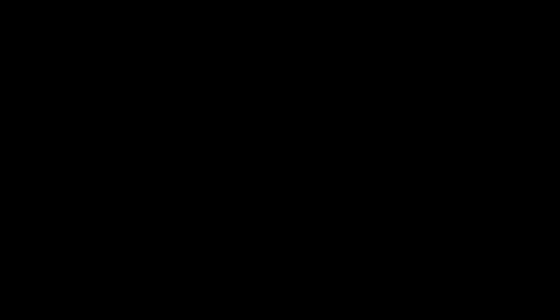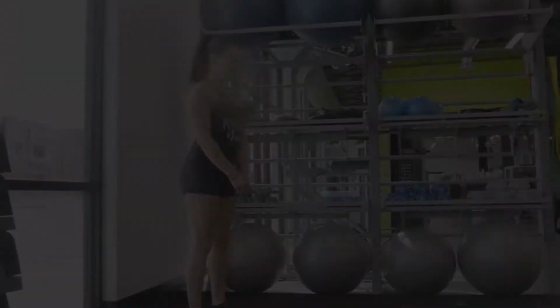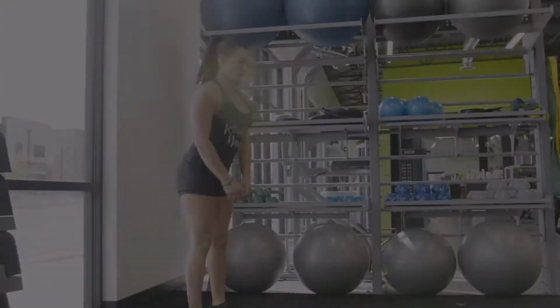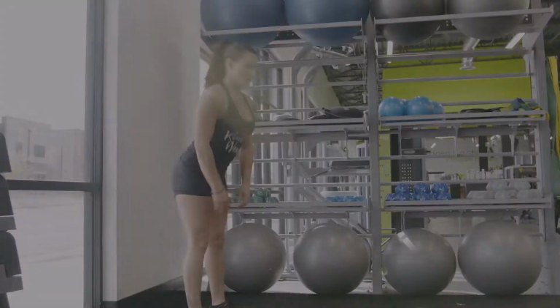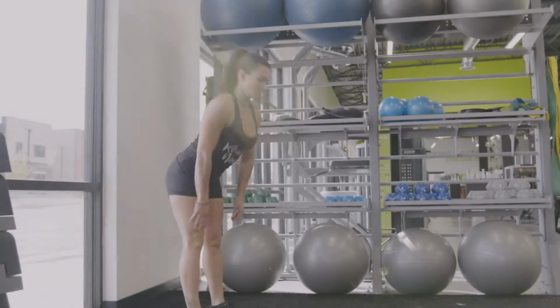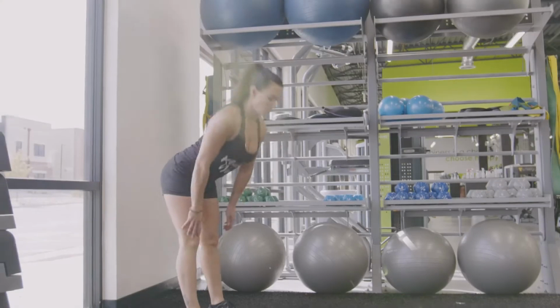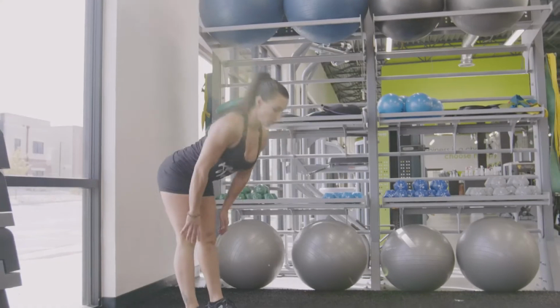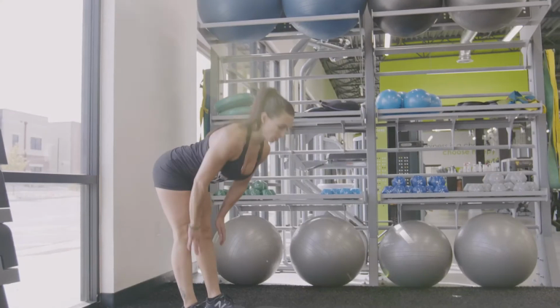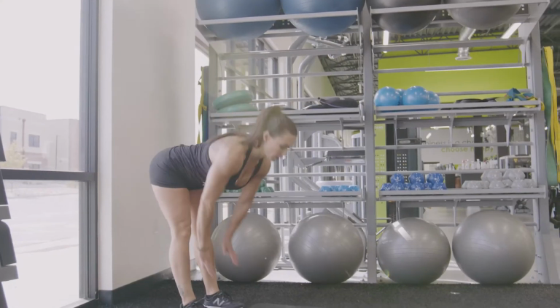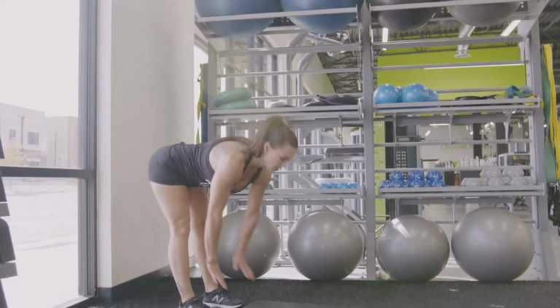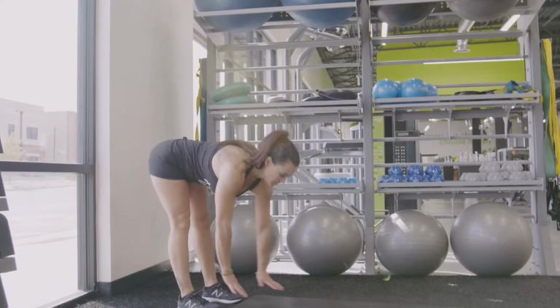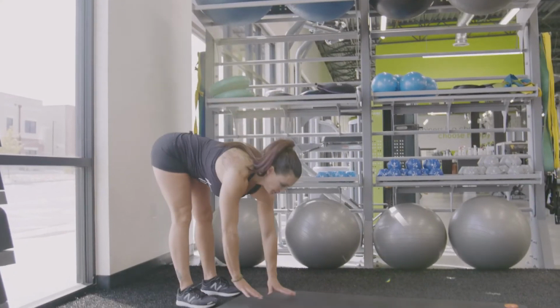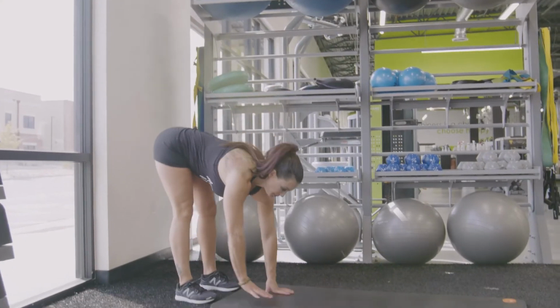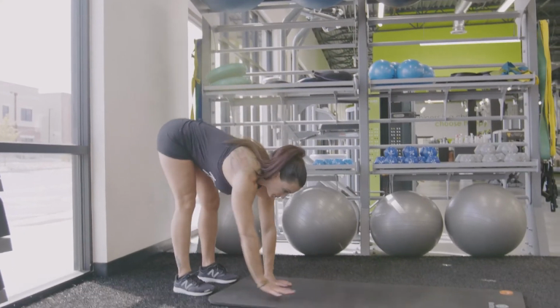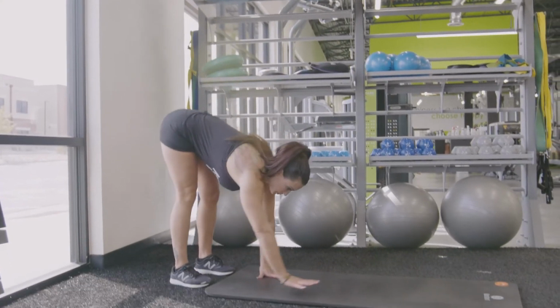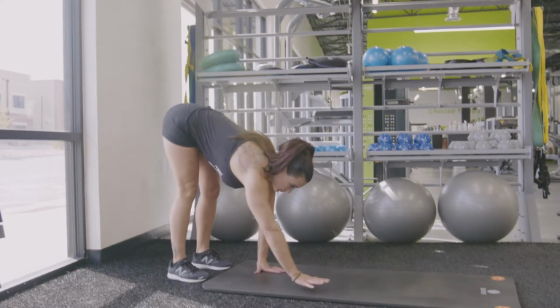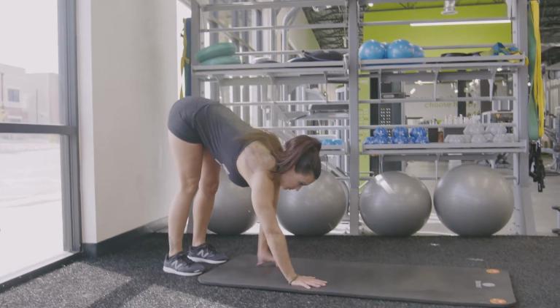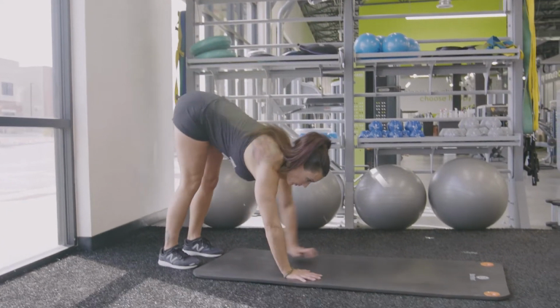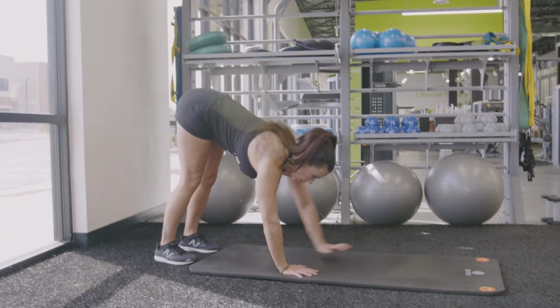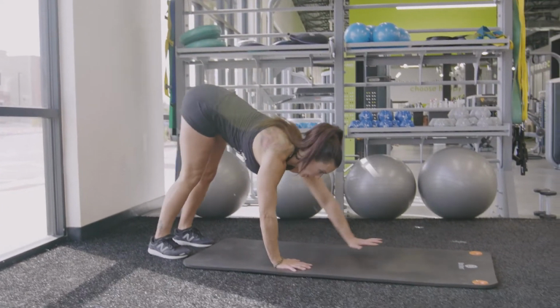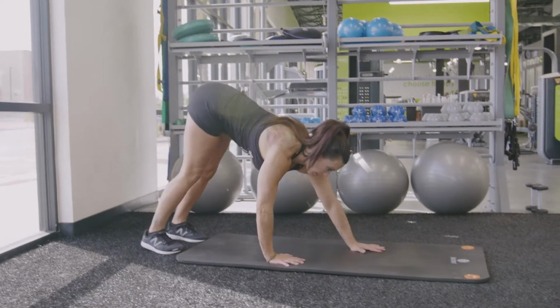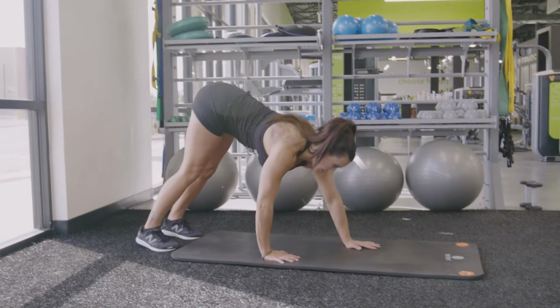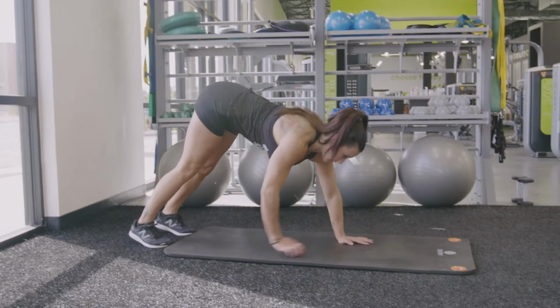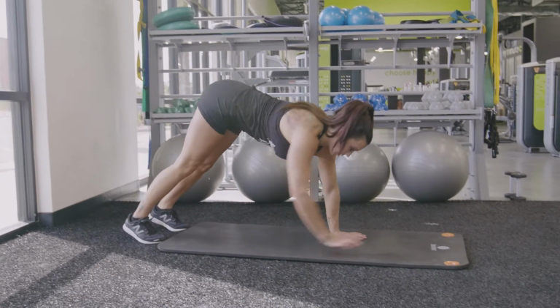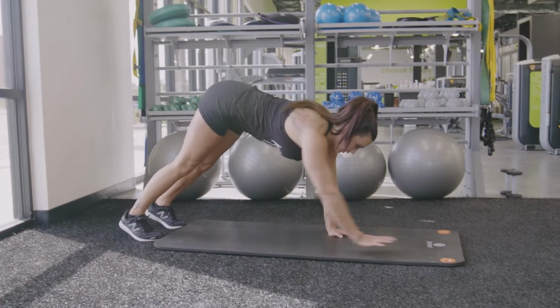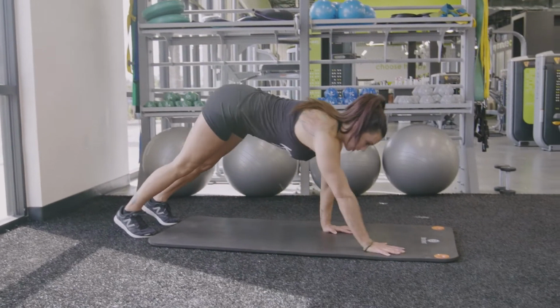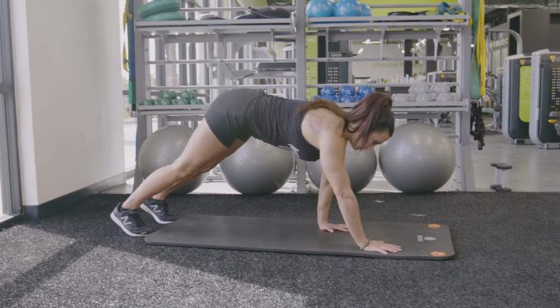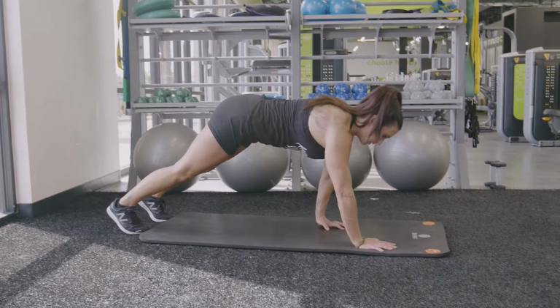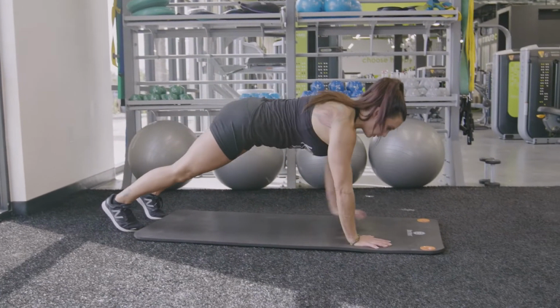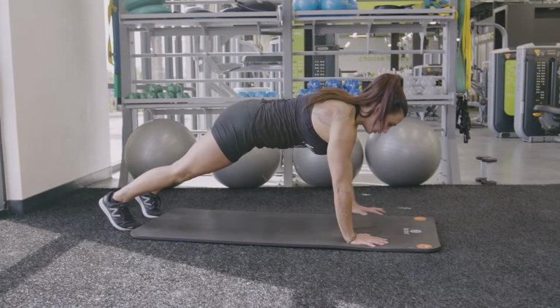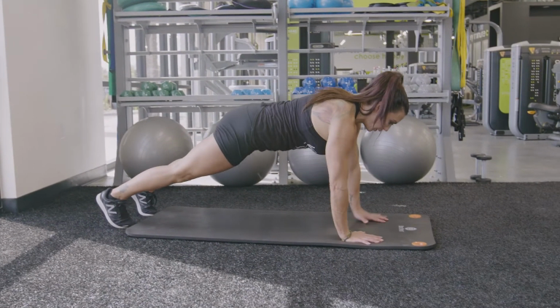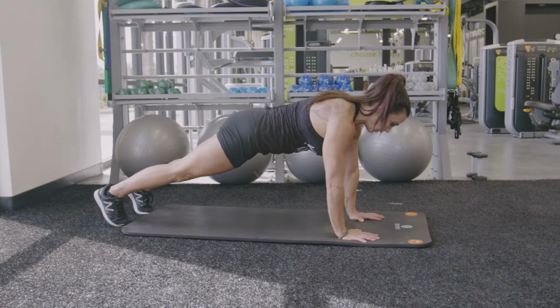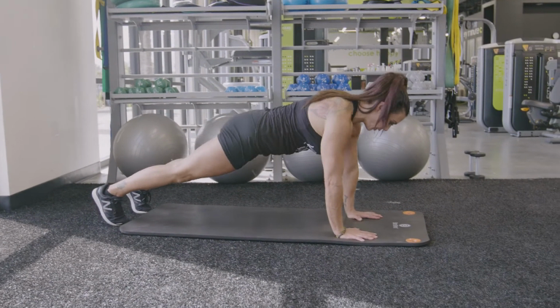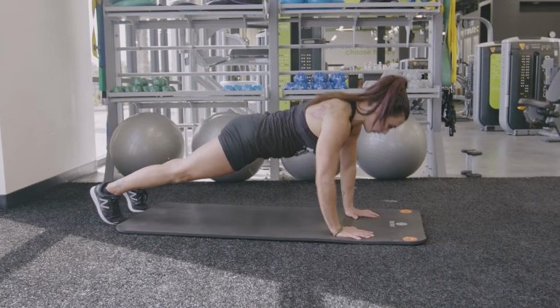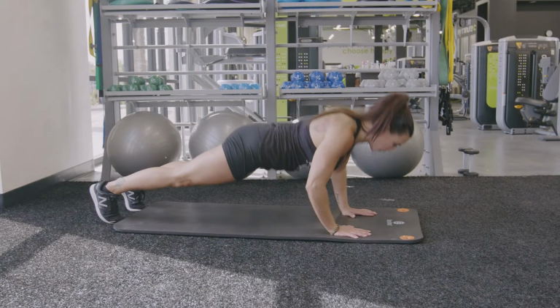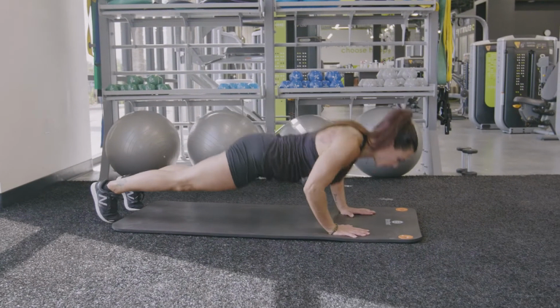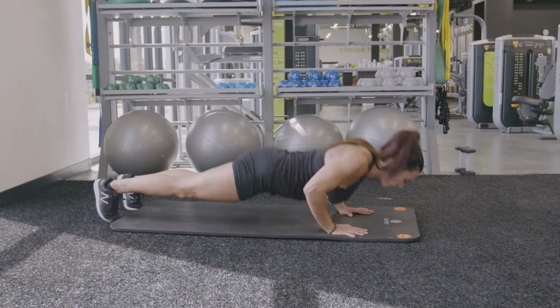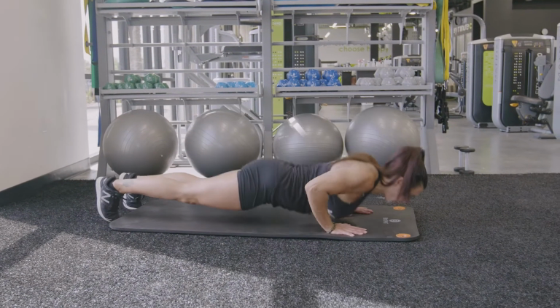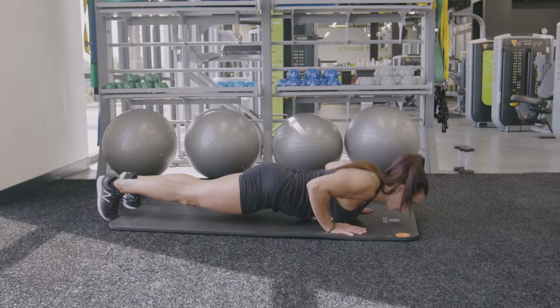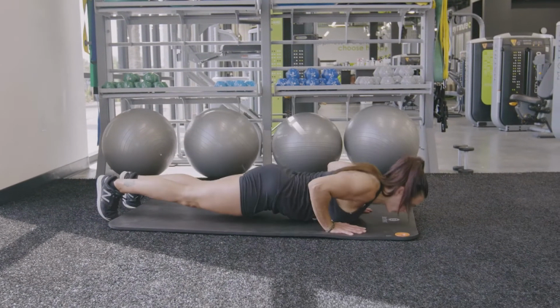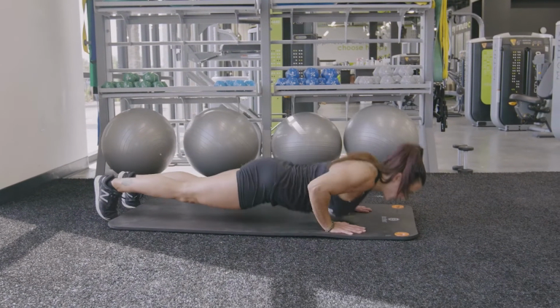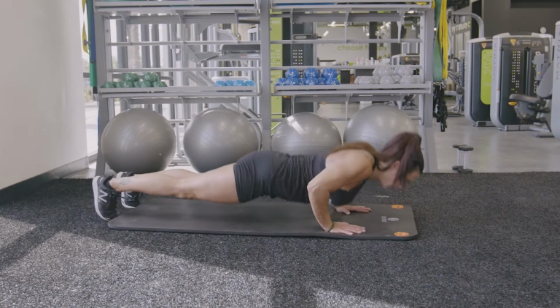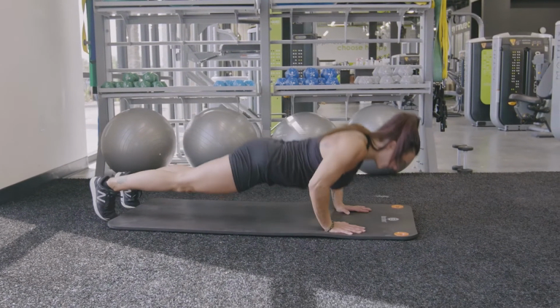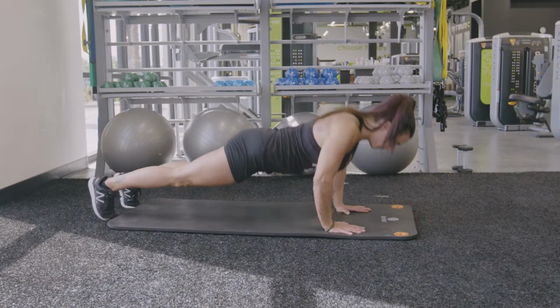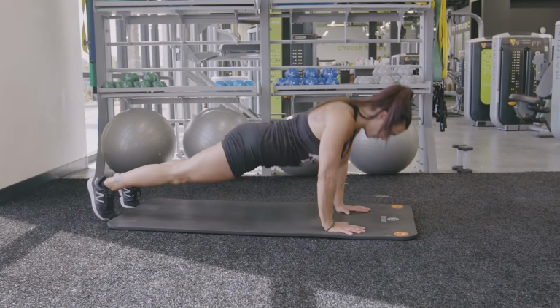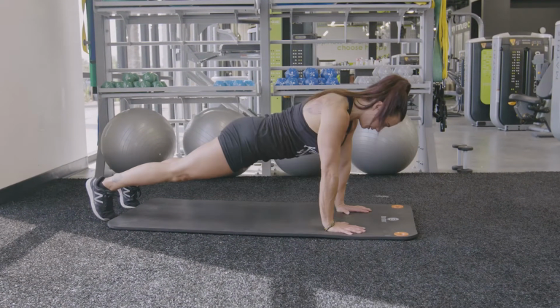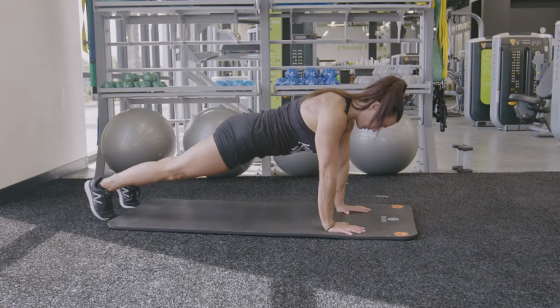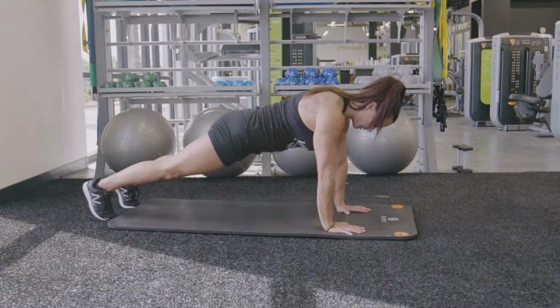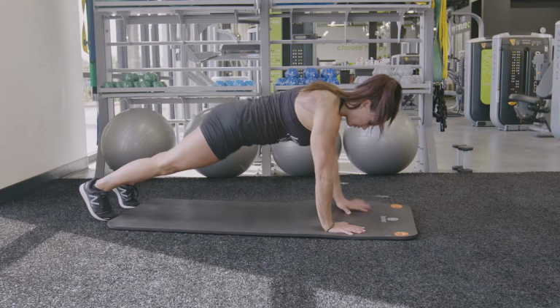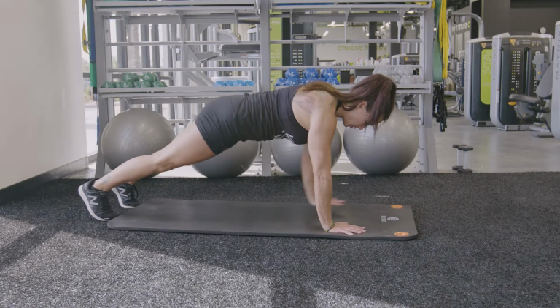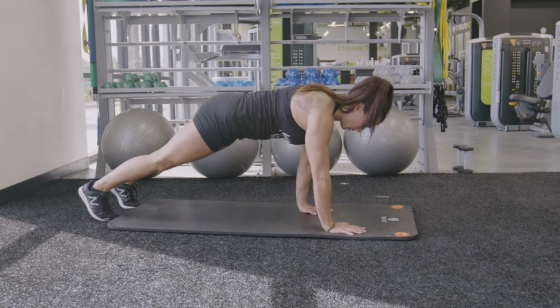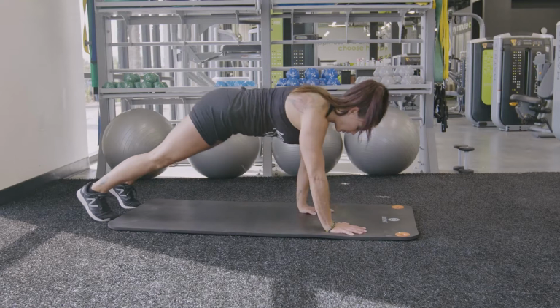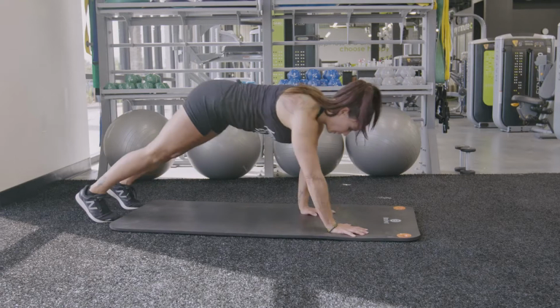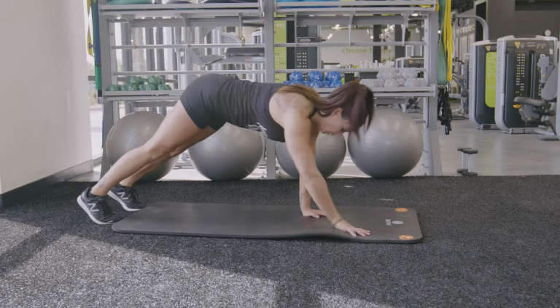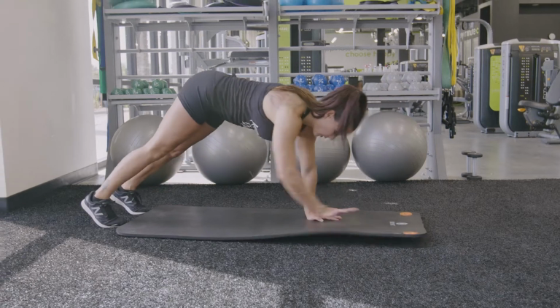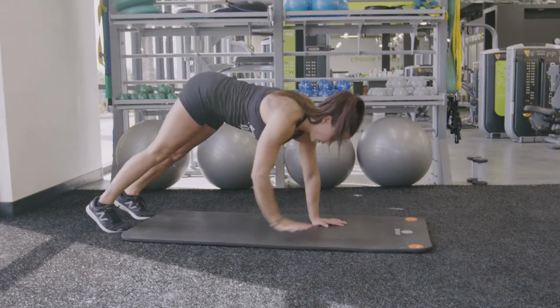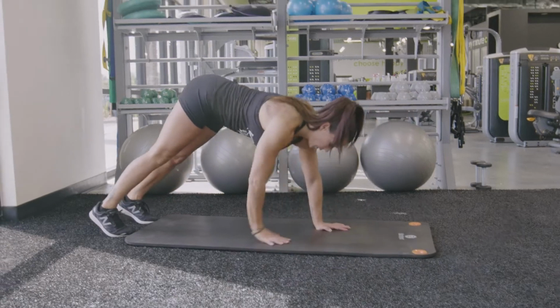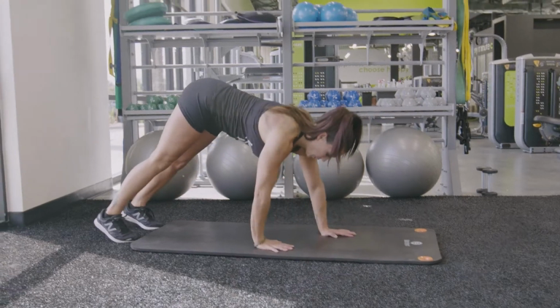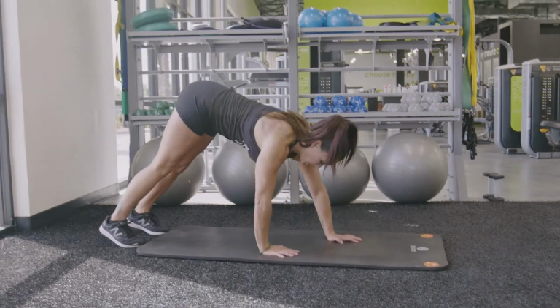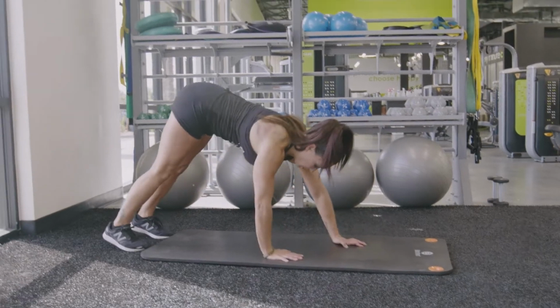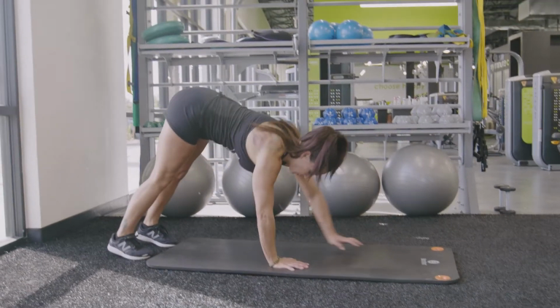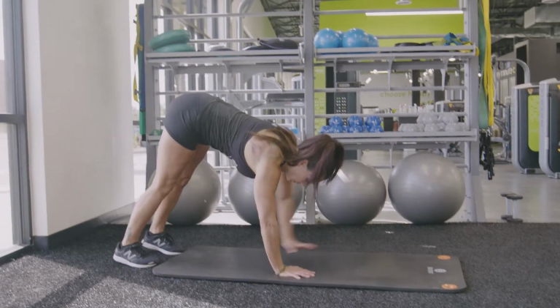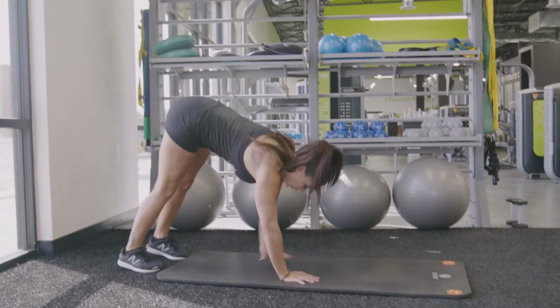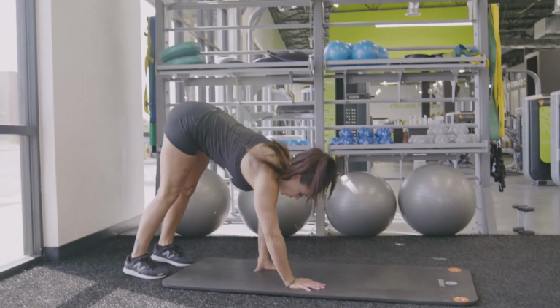Begin in a standing position, hinging at the hips, keeping your chest up and your back flat, bending all the way down to the ground.